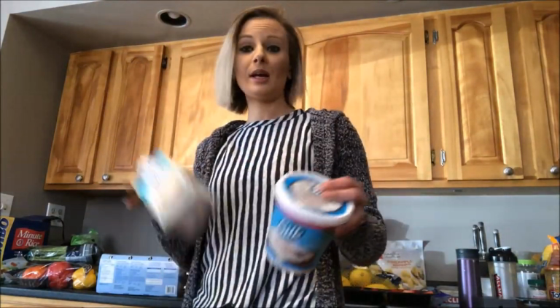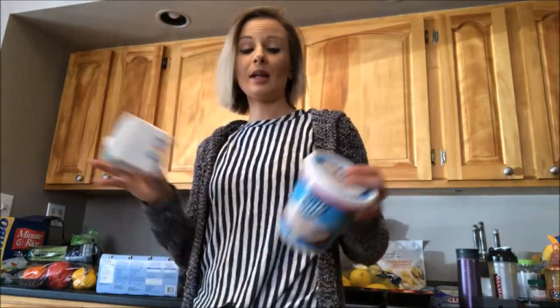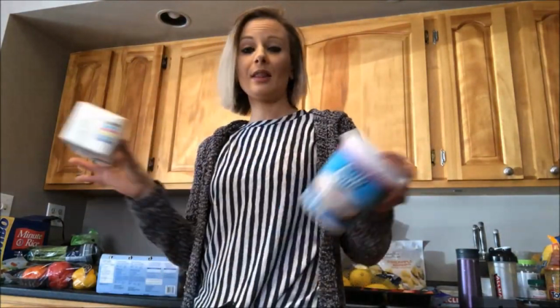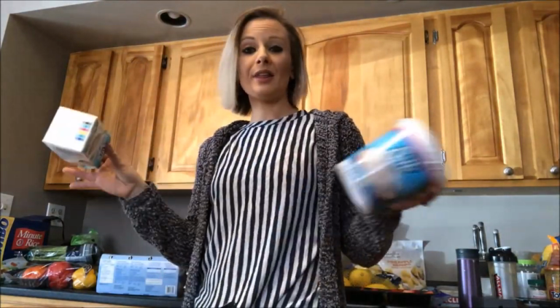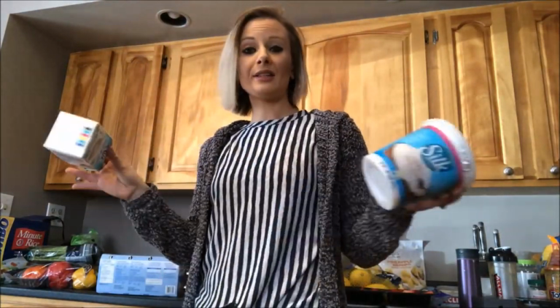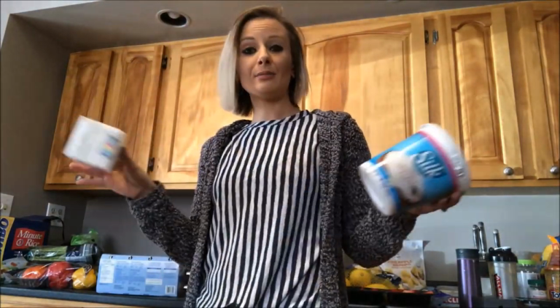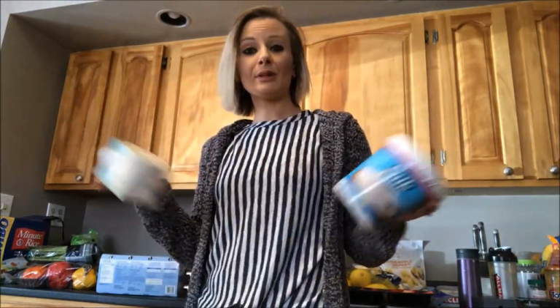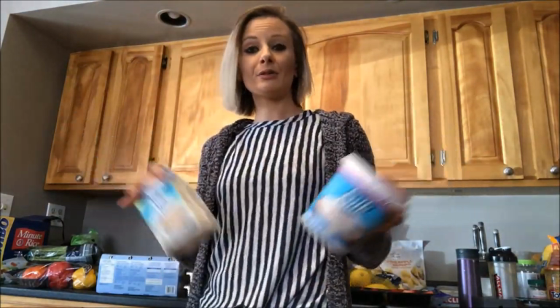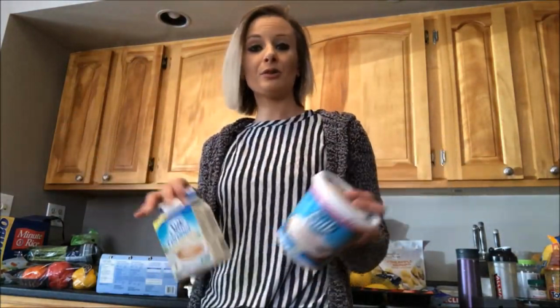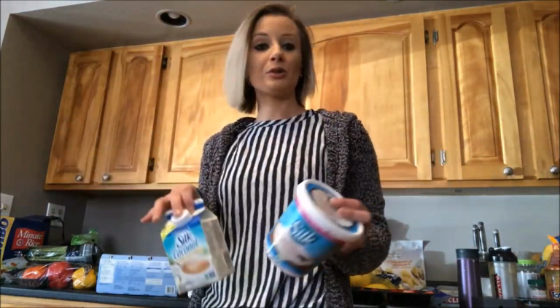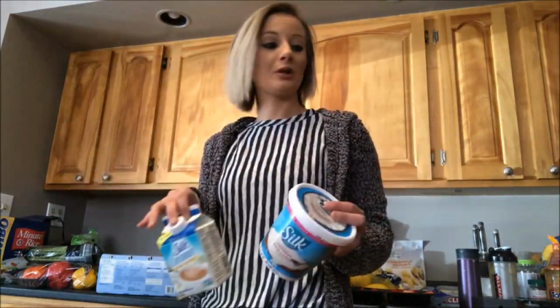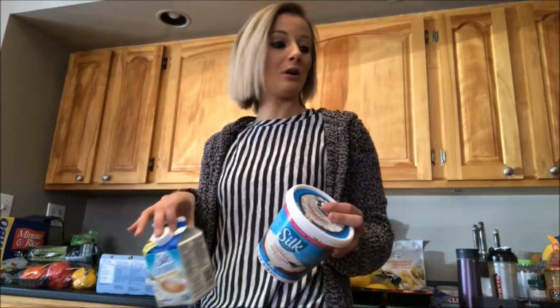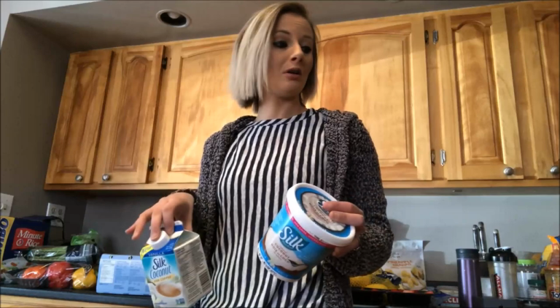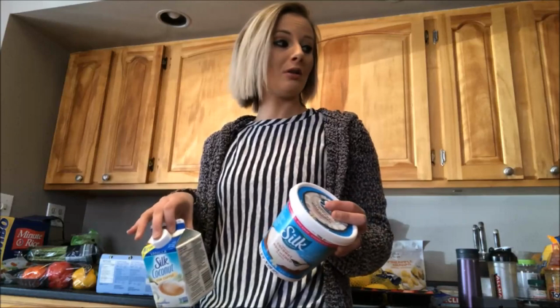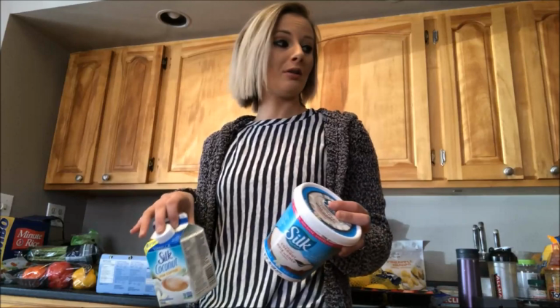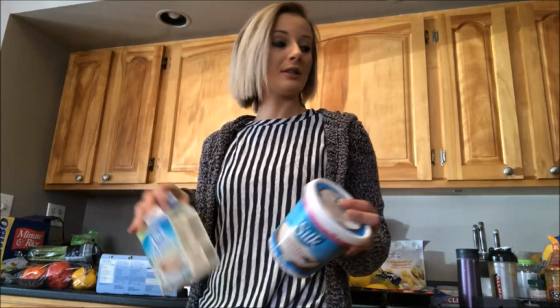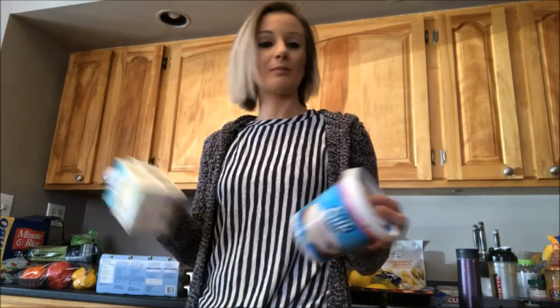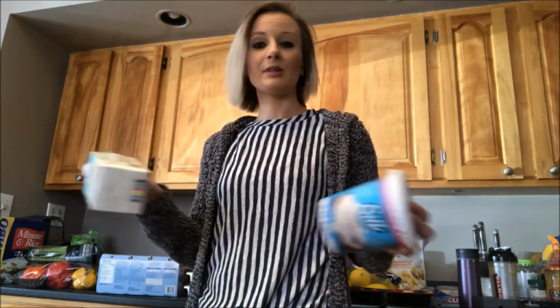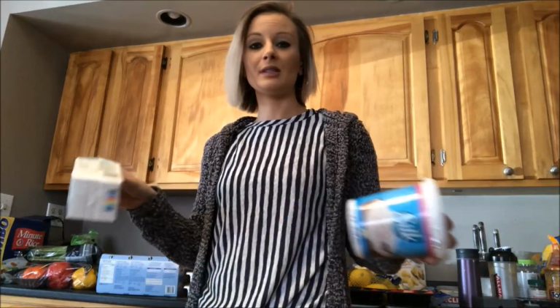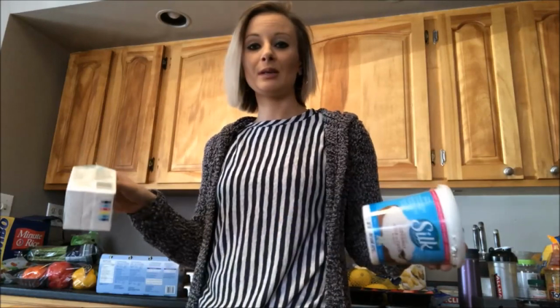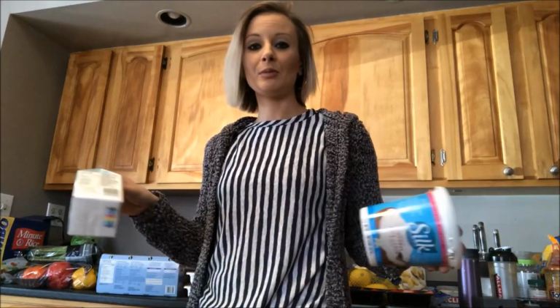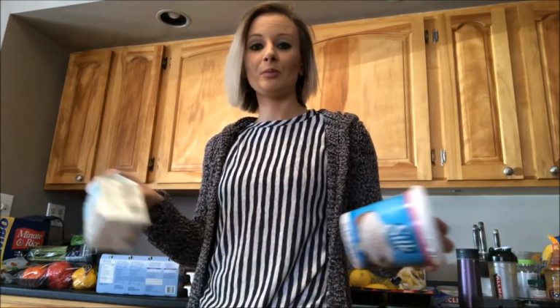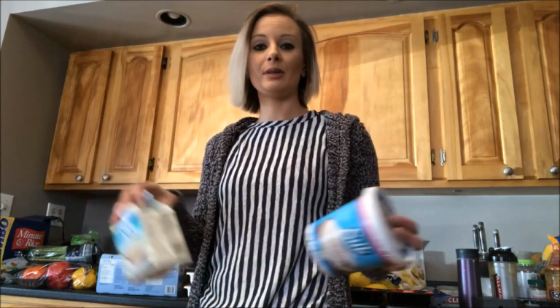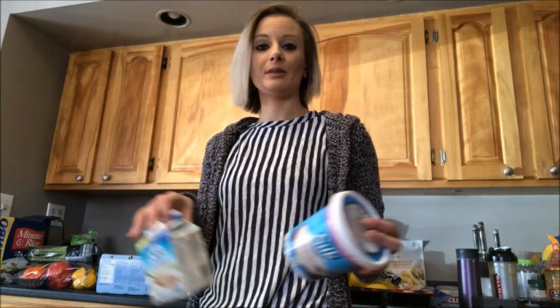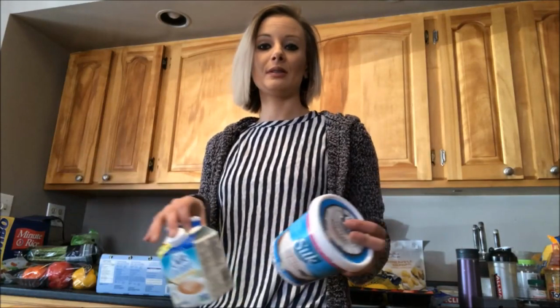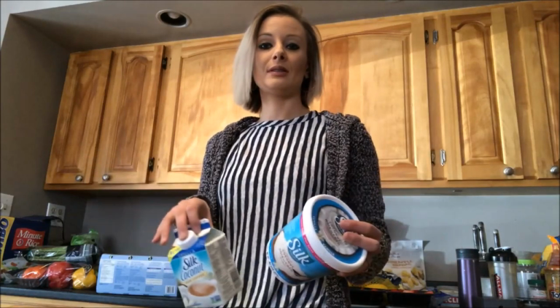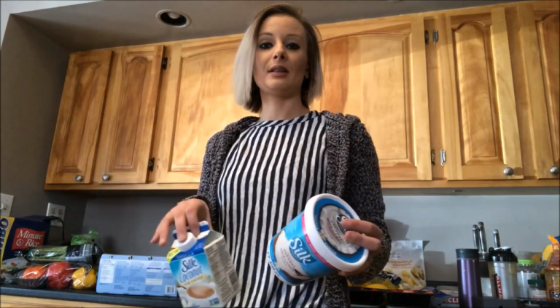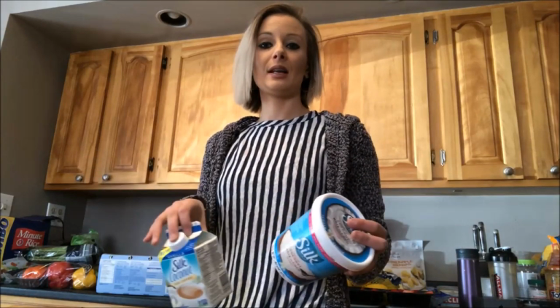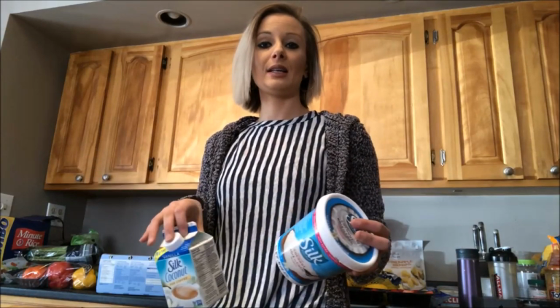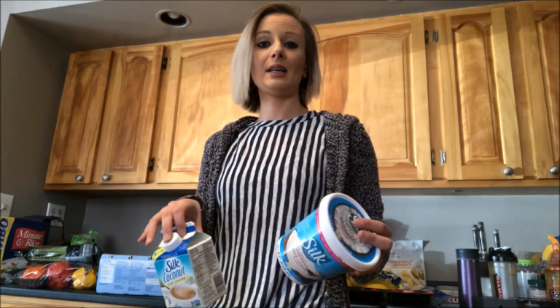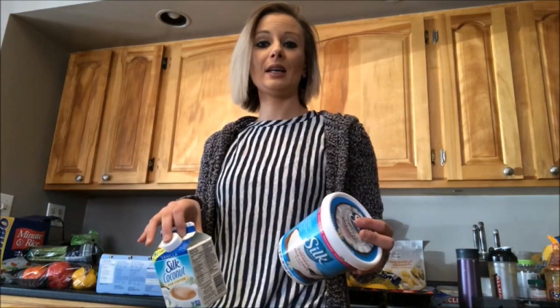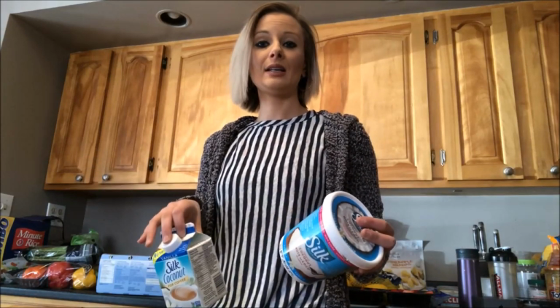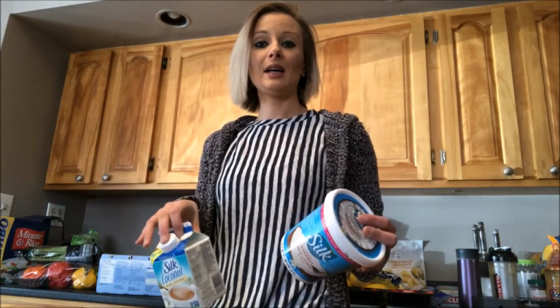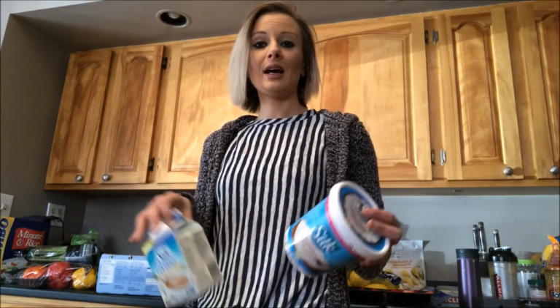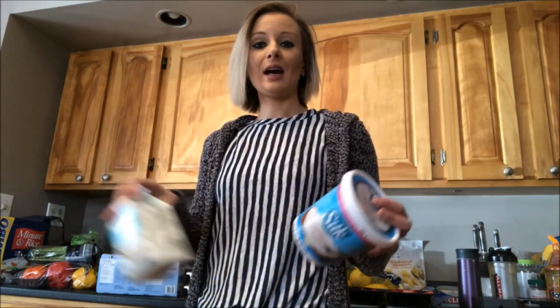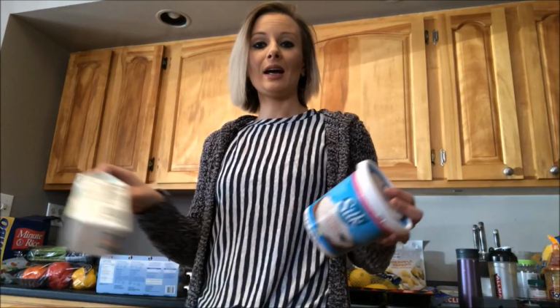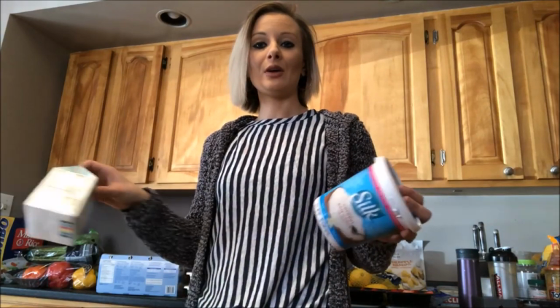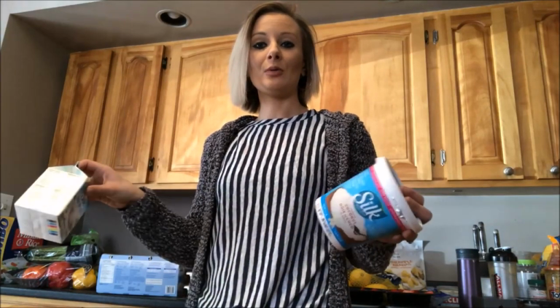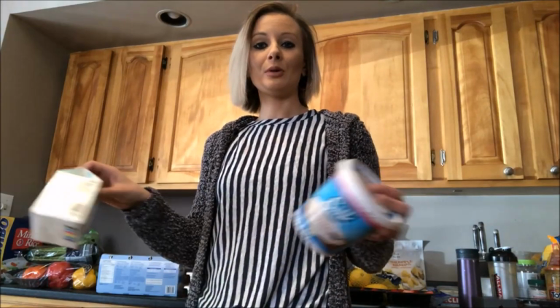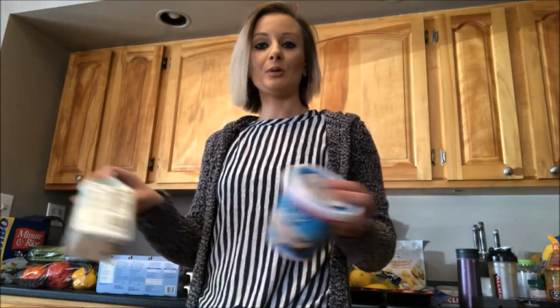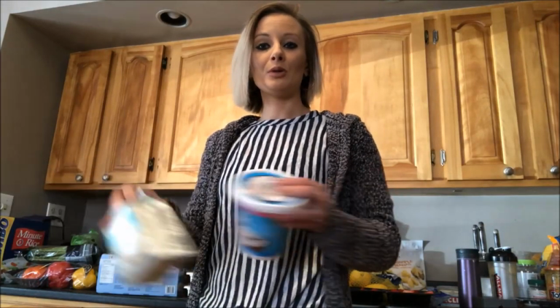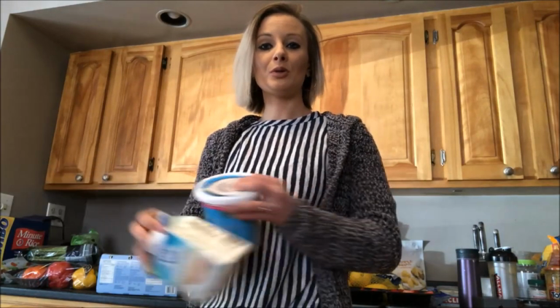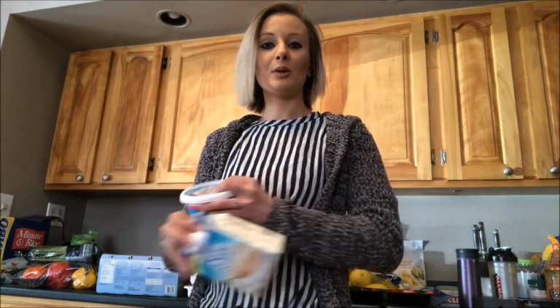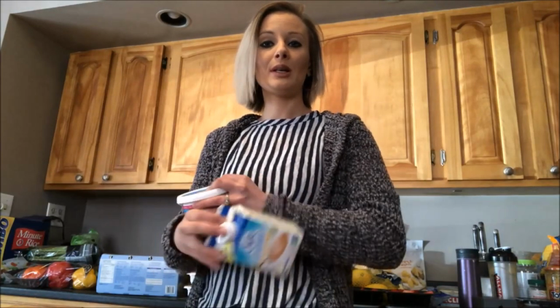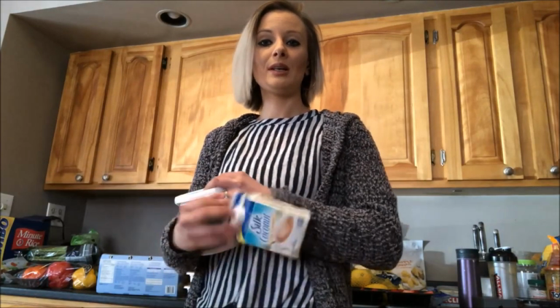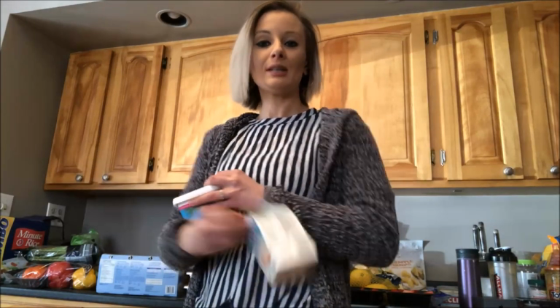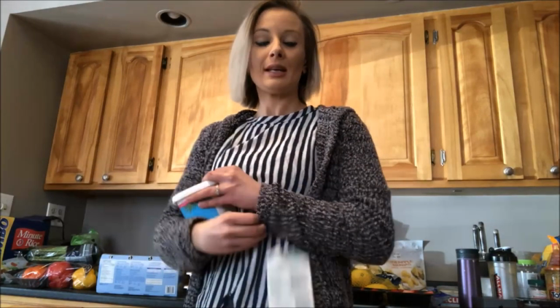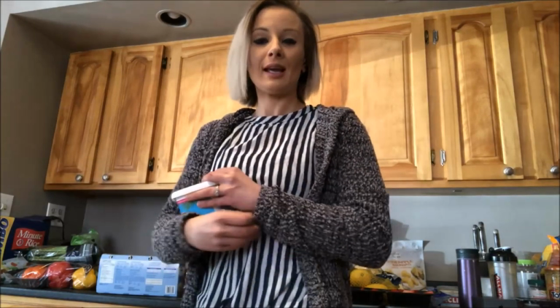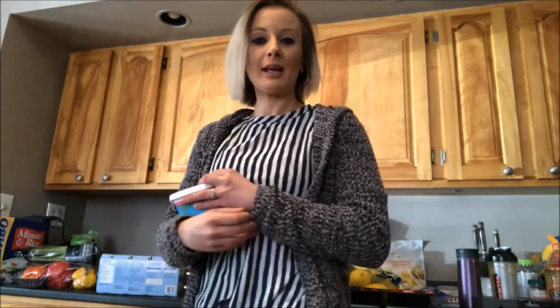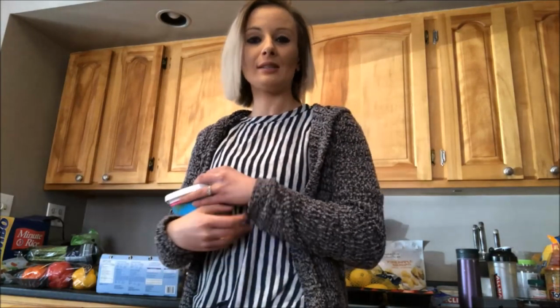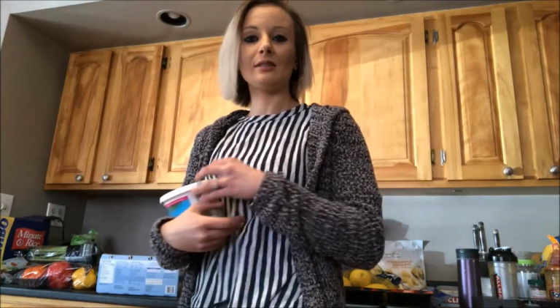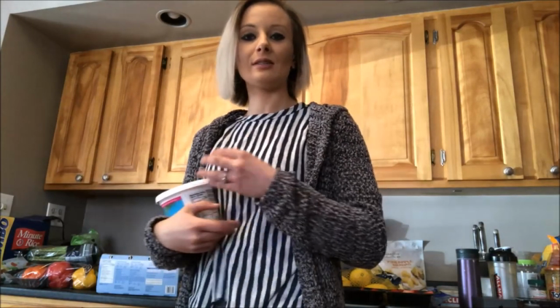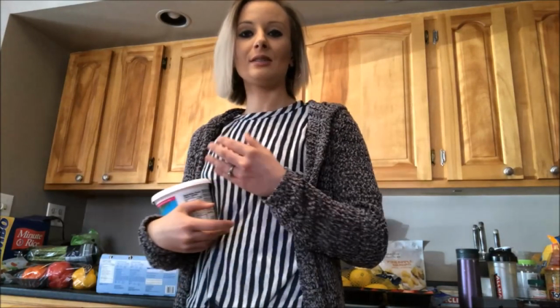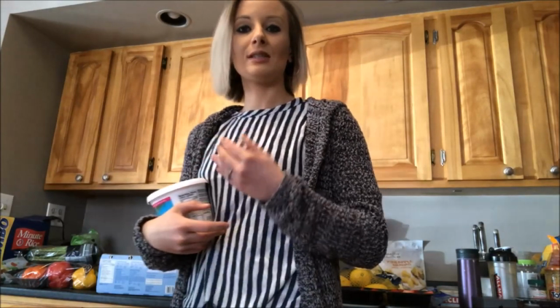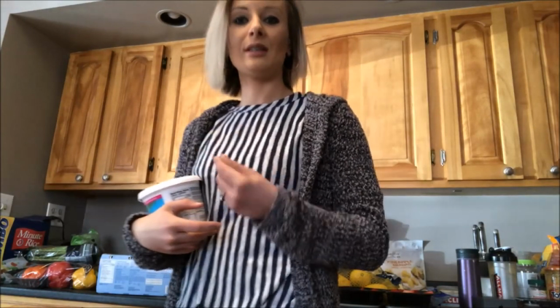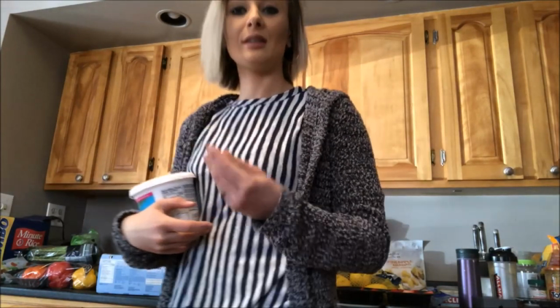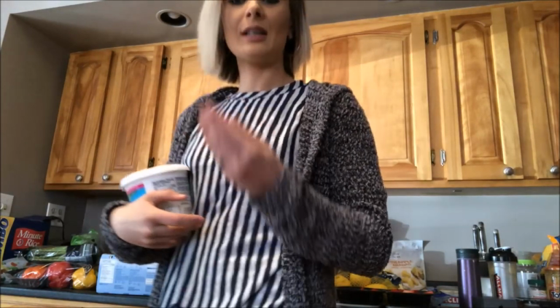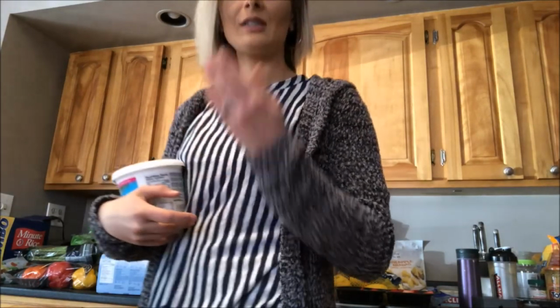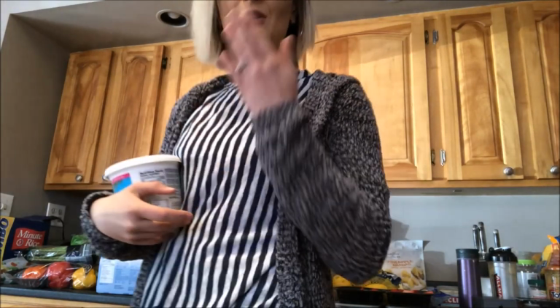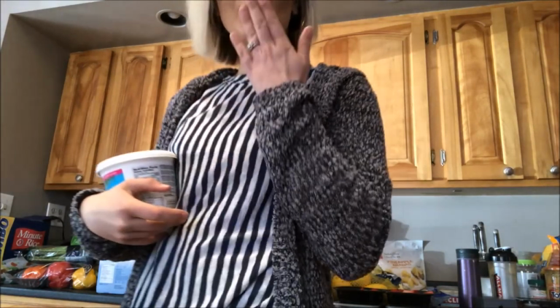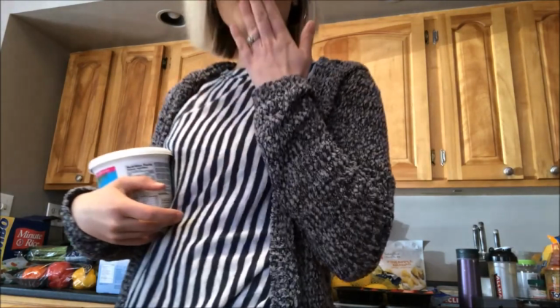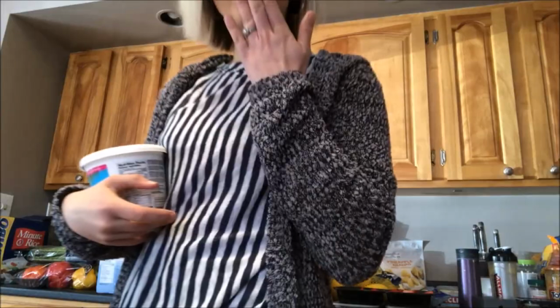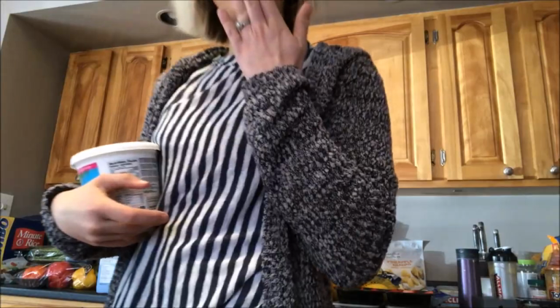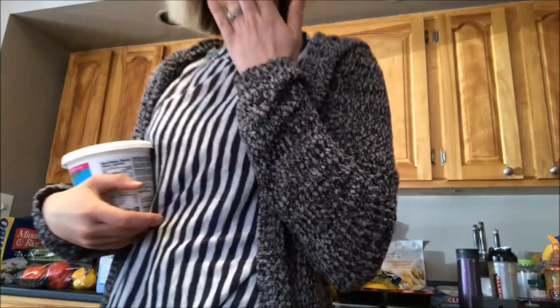That's my grocery haul. Those are my staple pieces that I get. I hope you enjoyed it, and I'll see you in the next video. Bye!